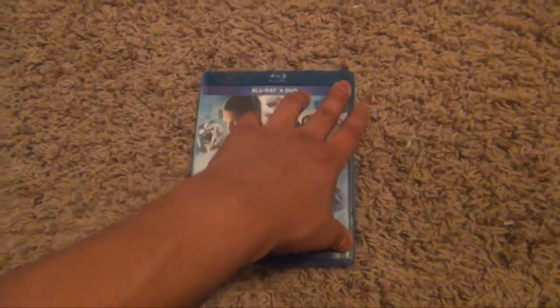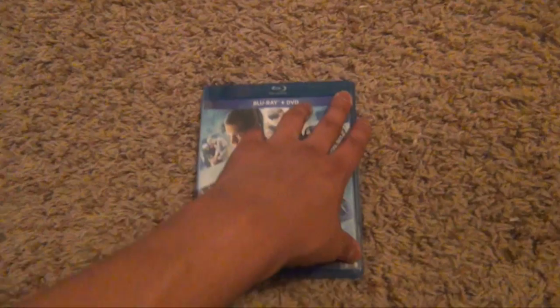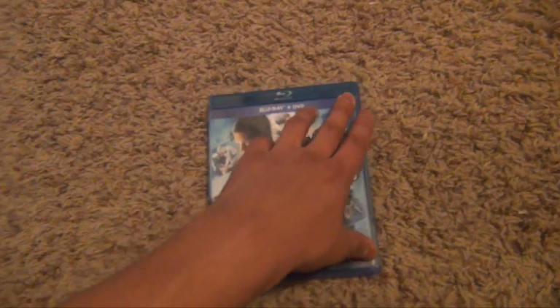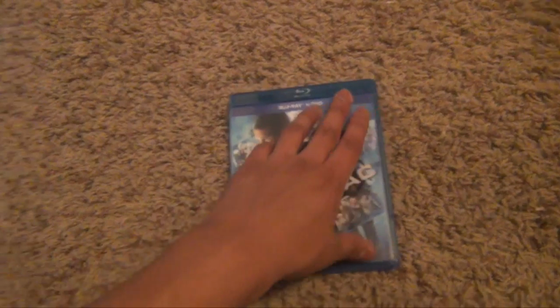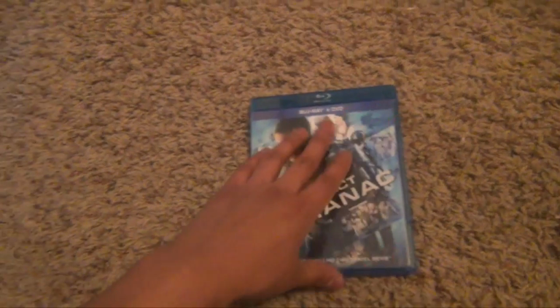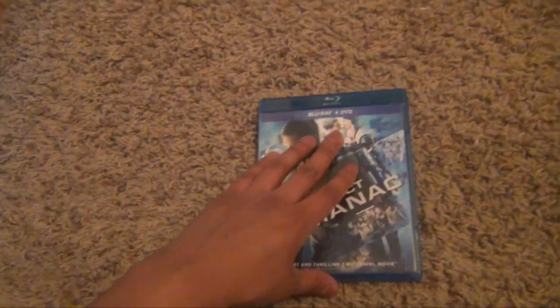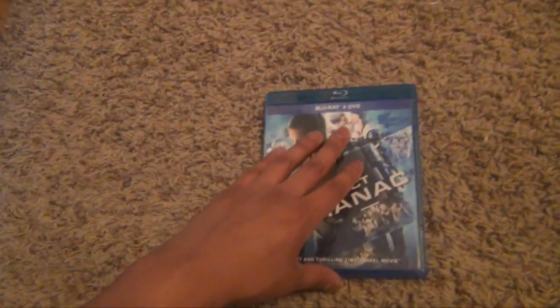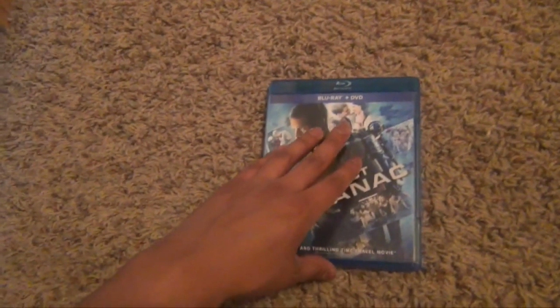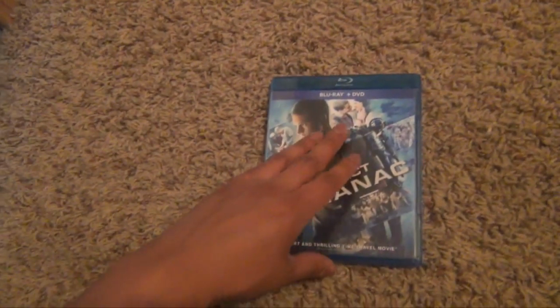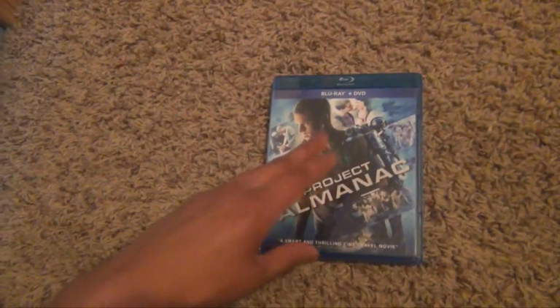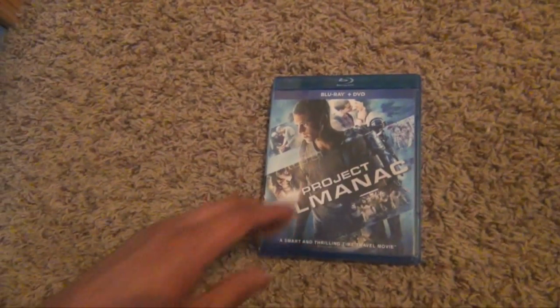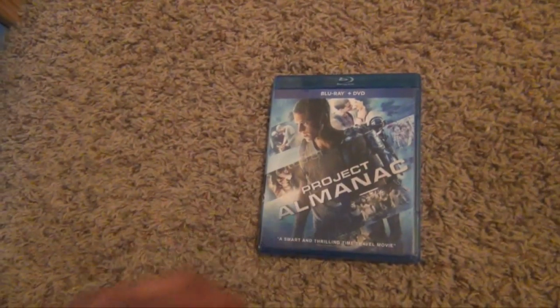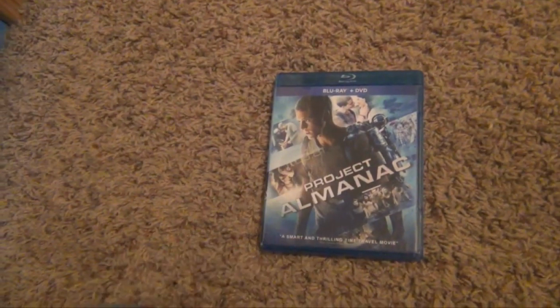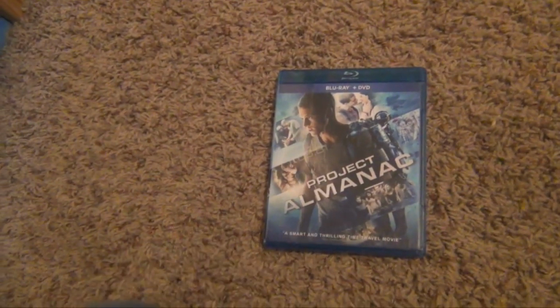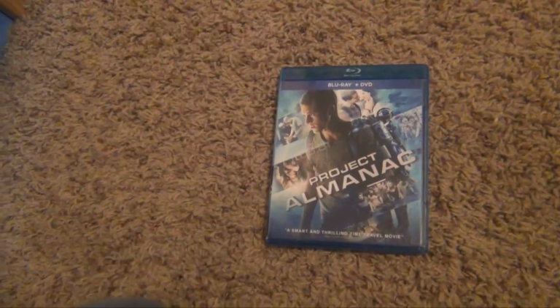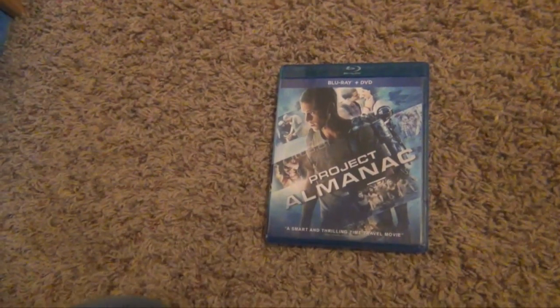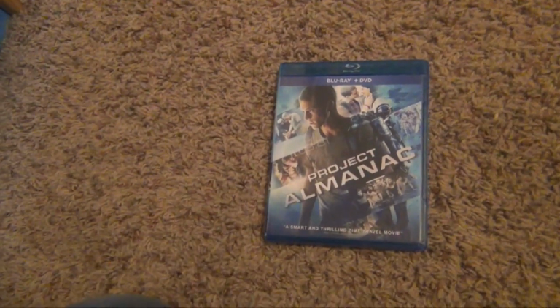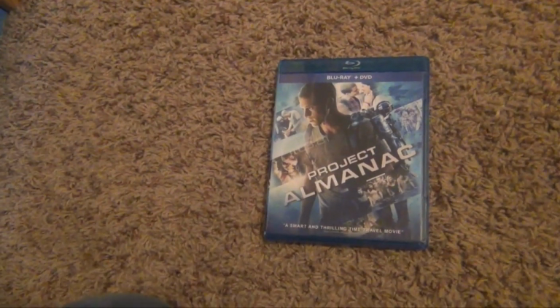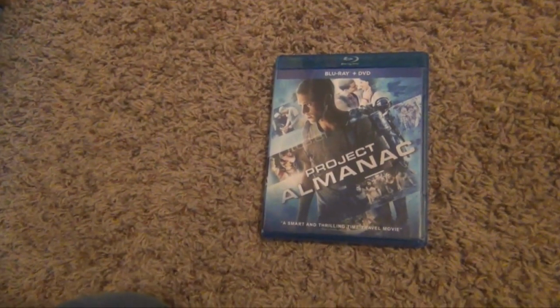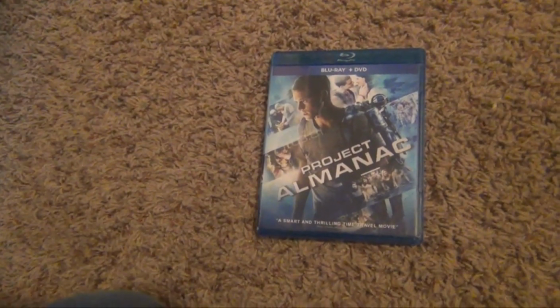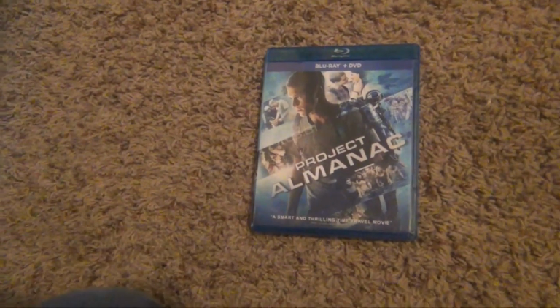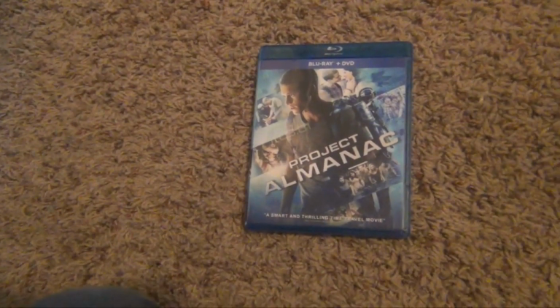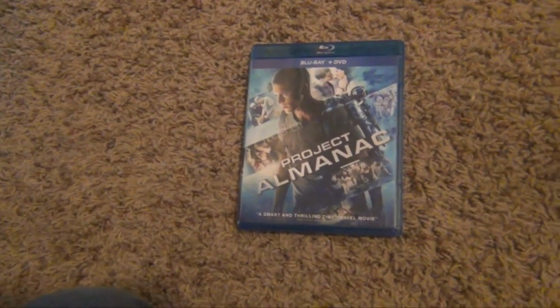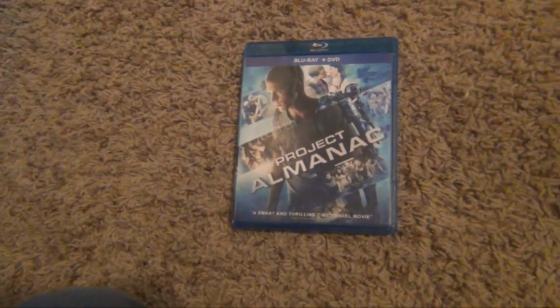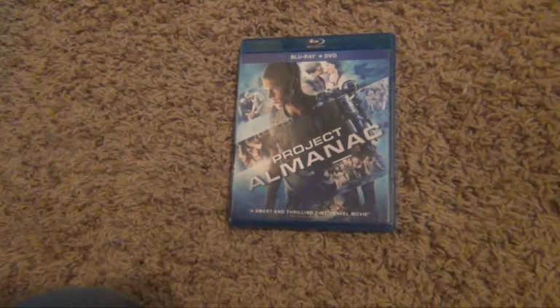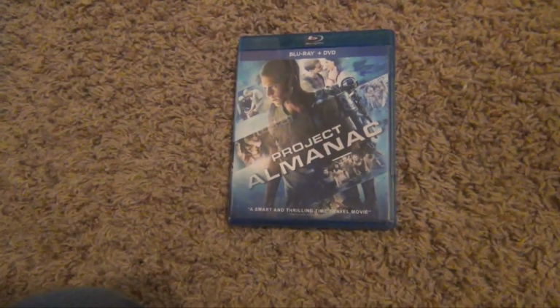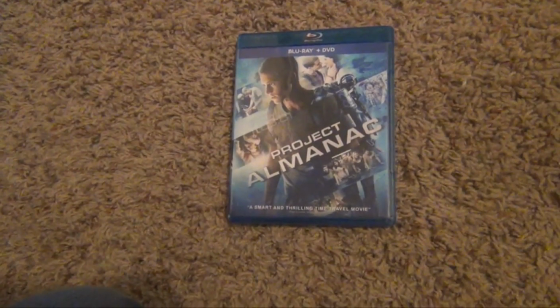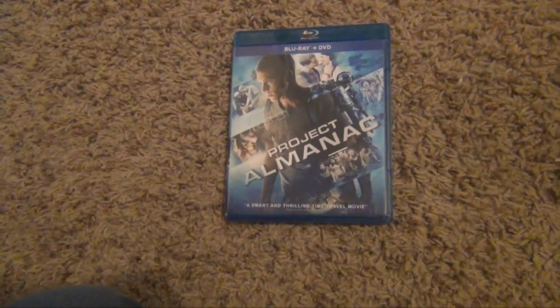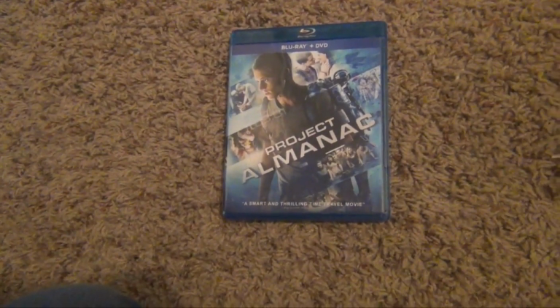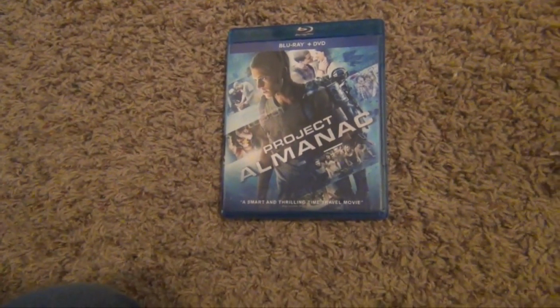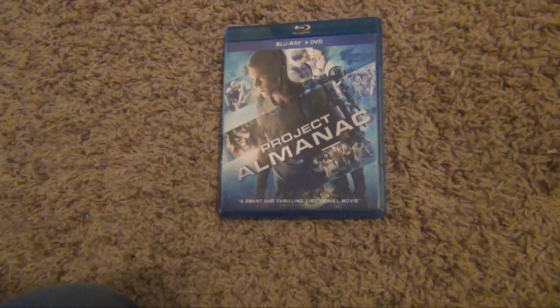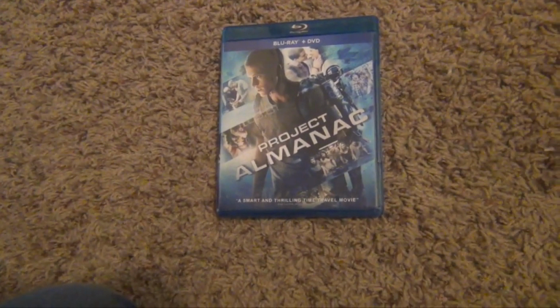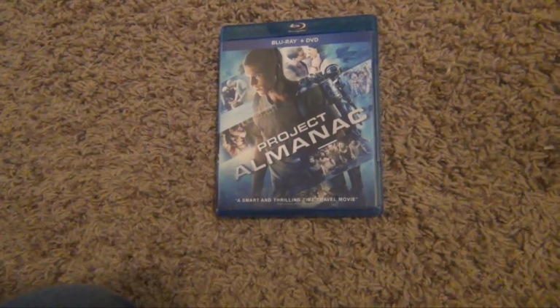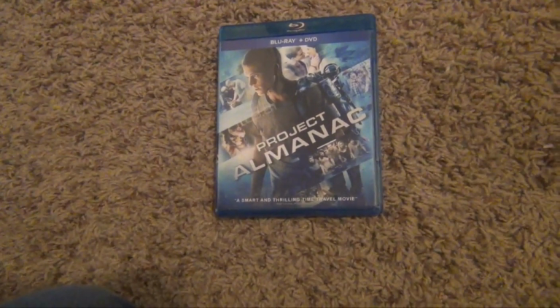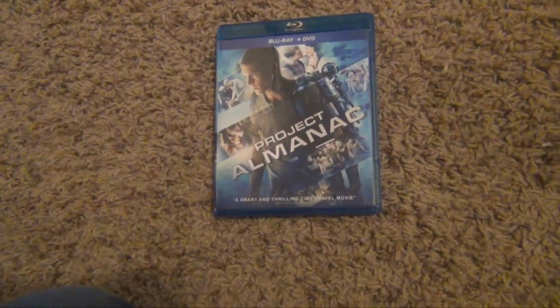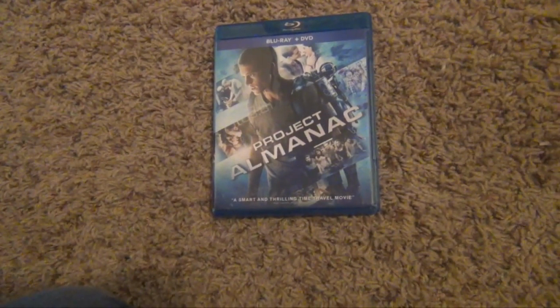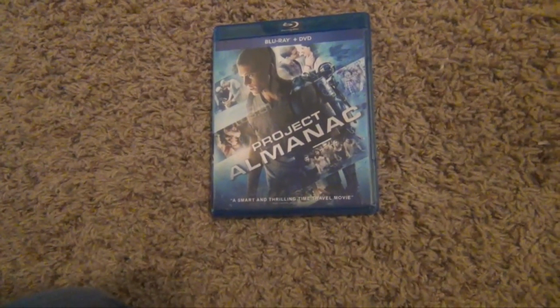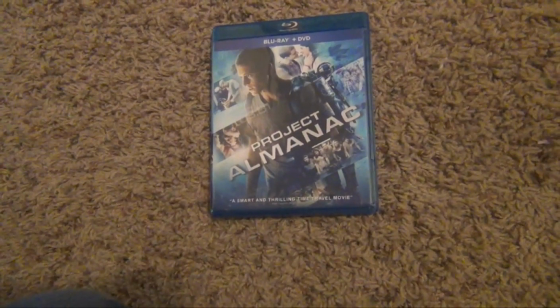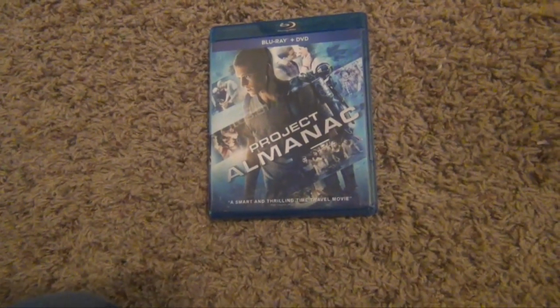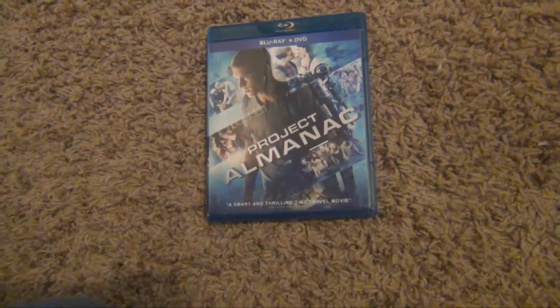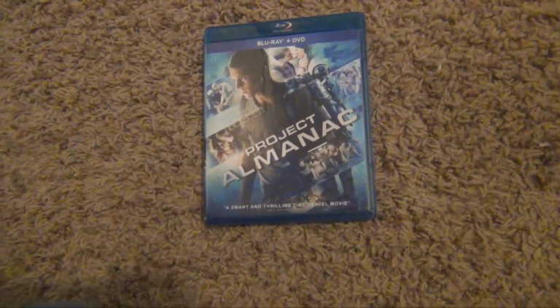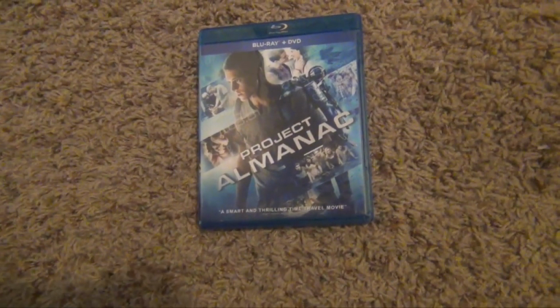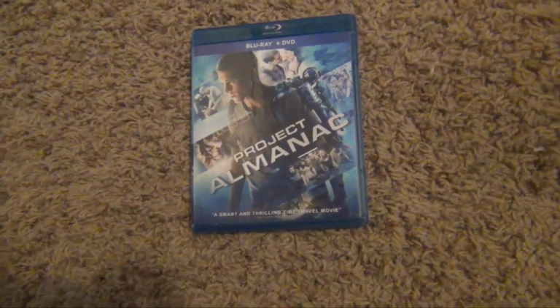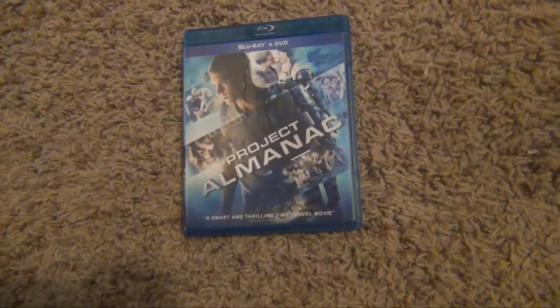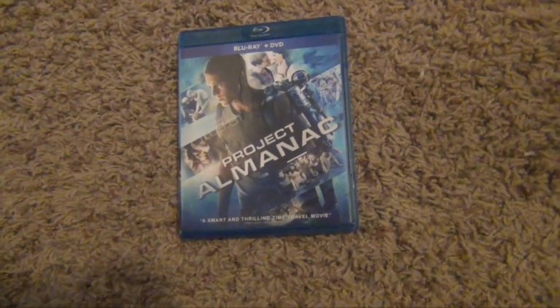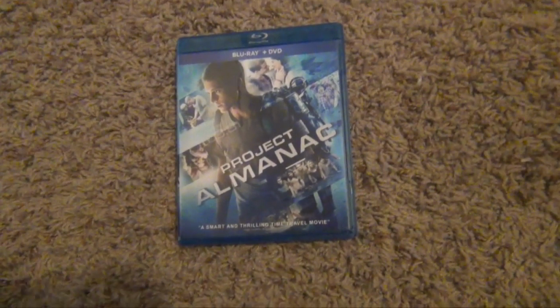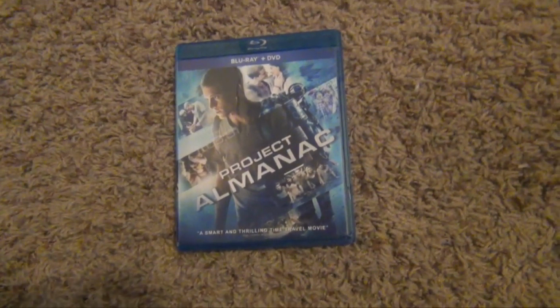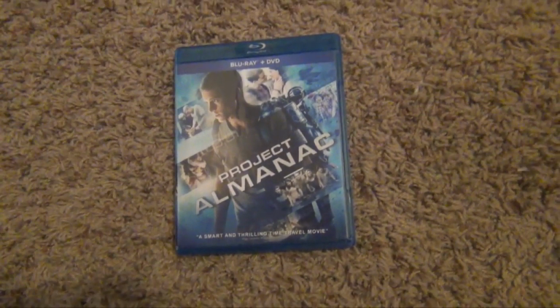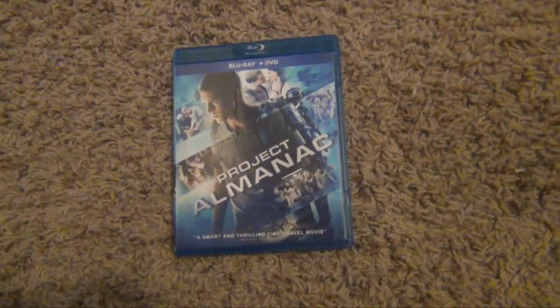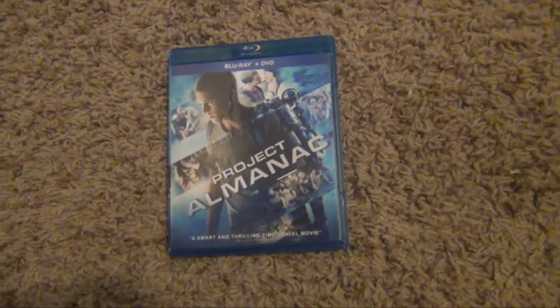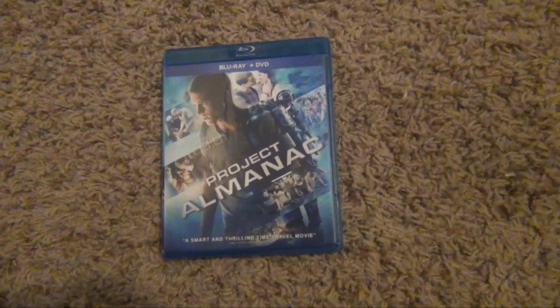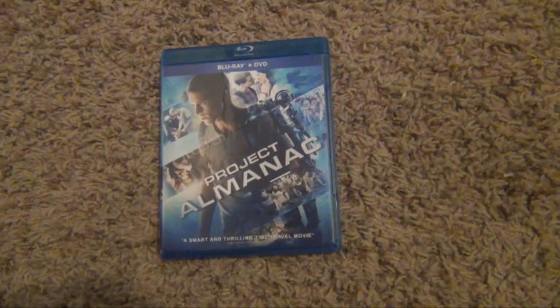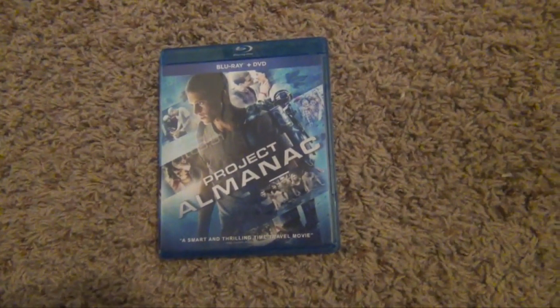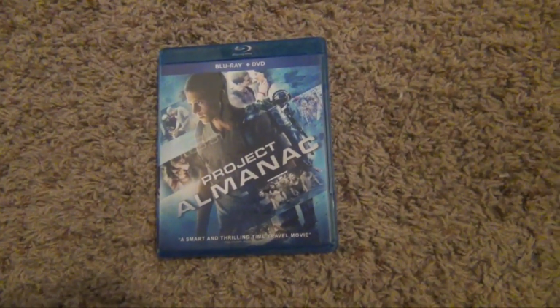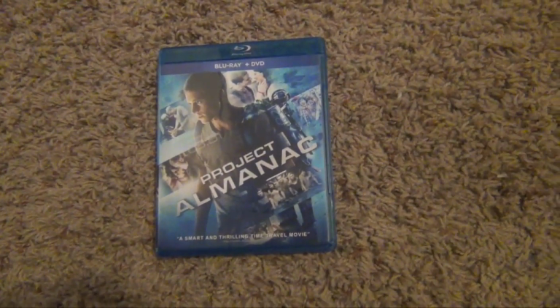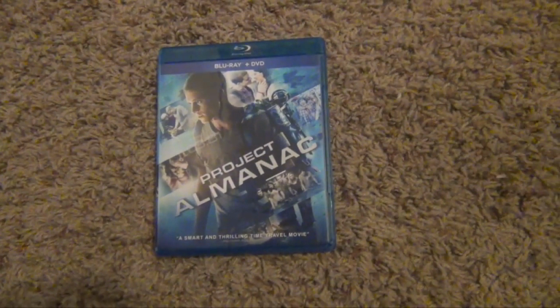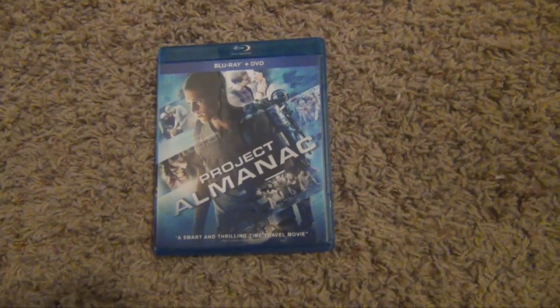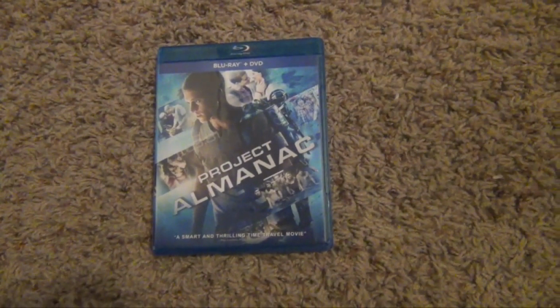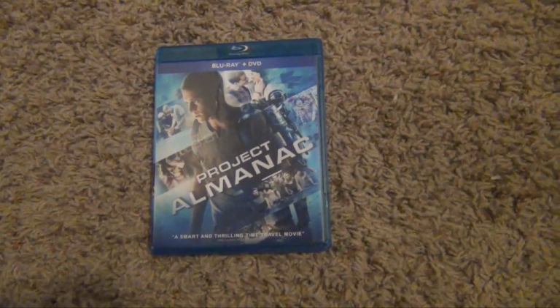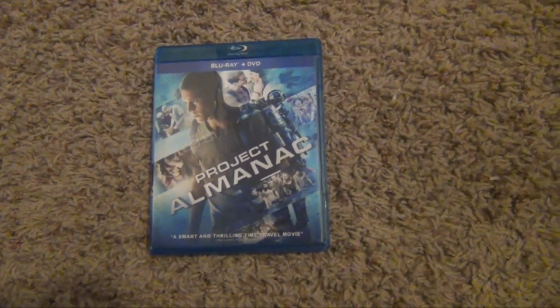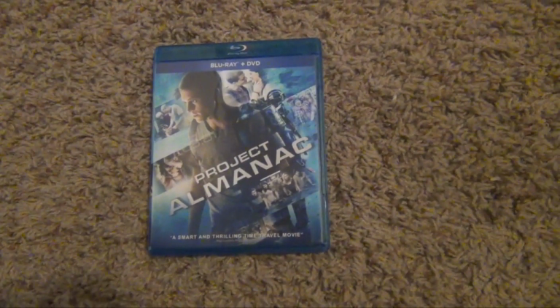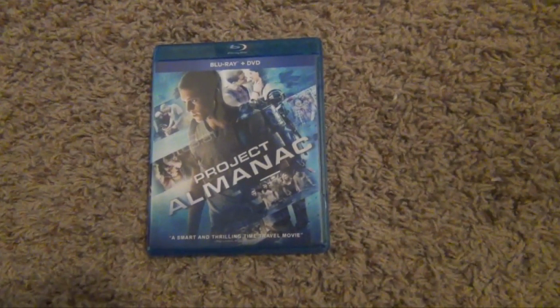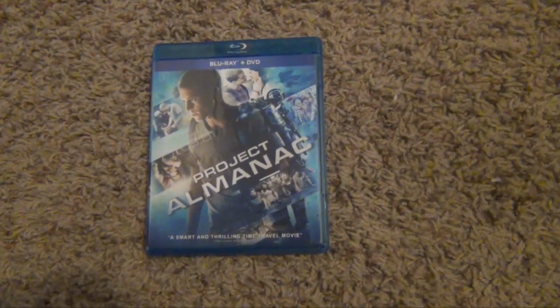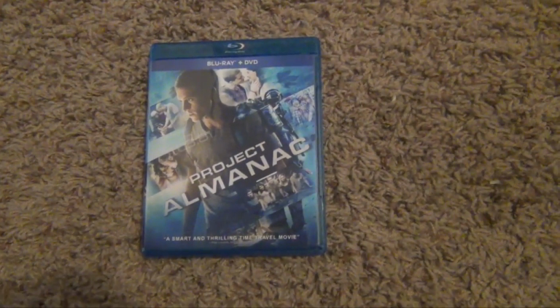So yeah, that was just a quick Blu-ray unboxing of Project Almanac. Like, rate, subscribe, comment down below and I'll see you guys later.